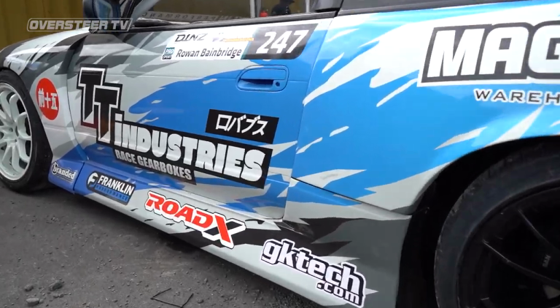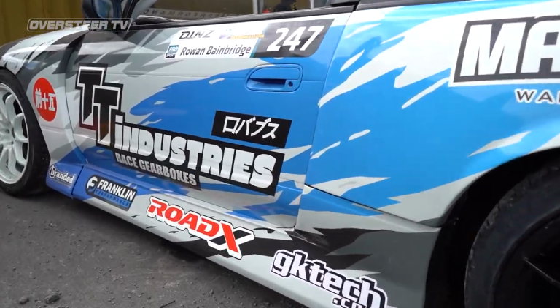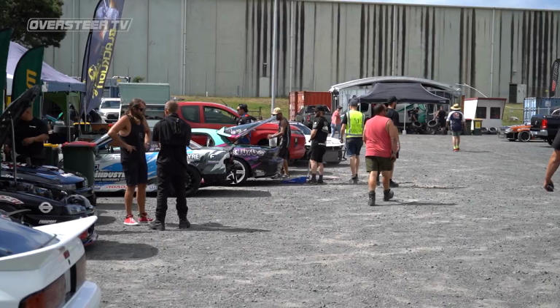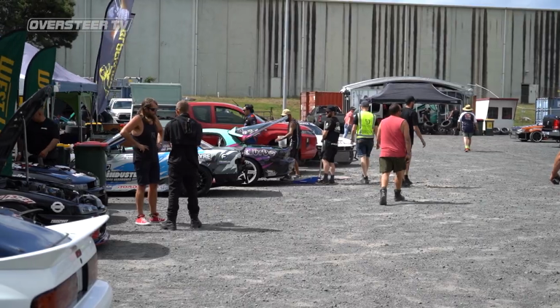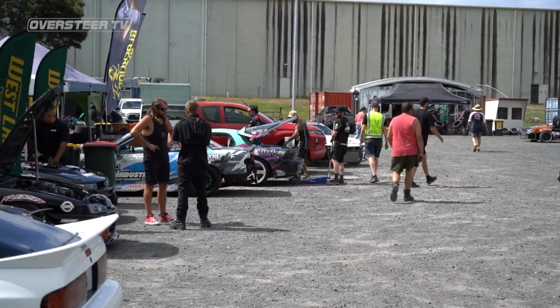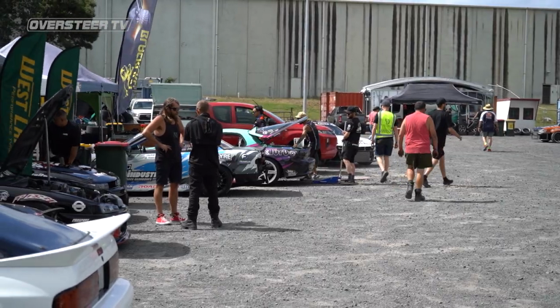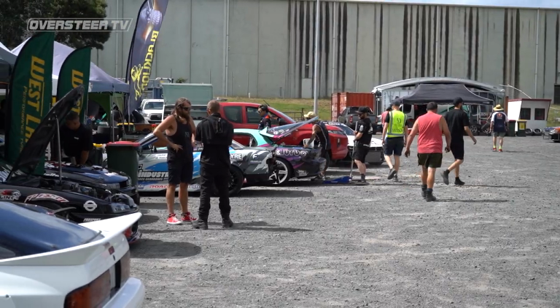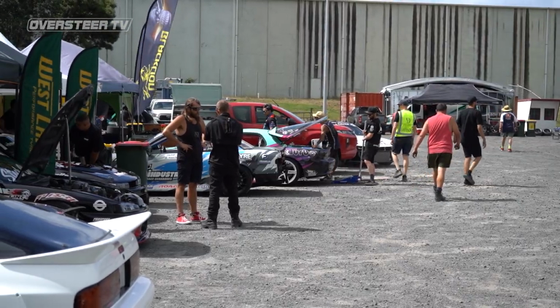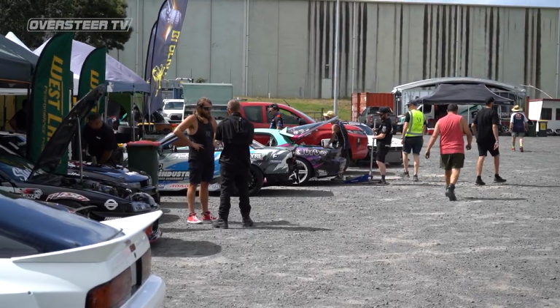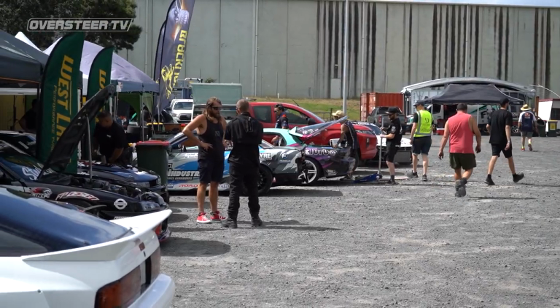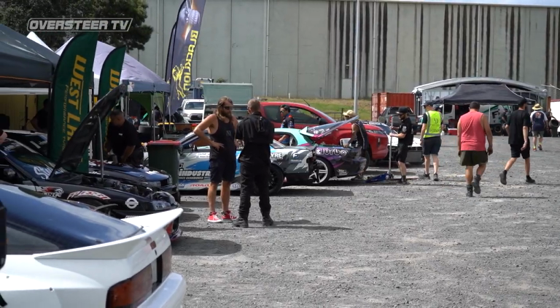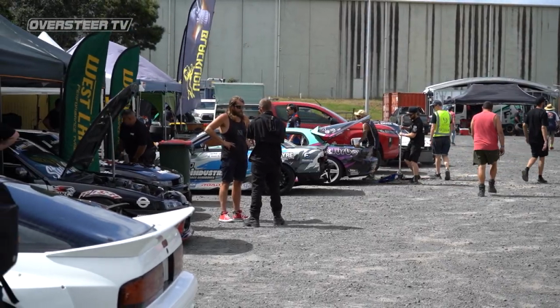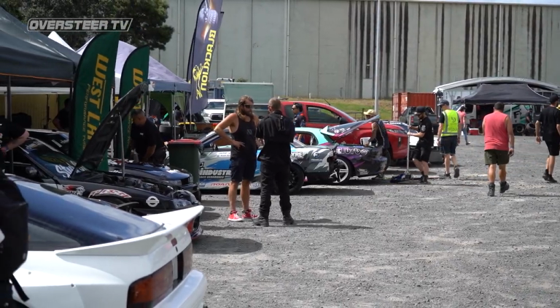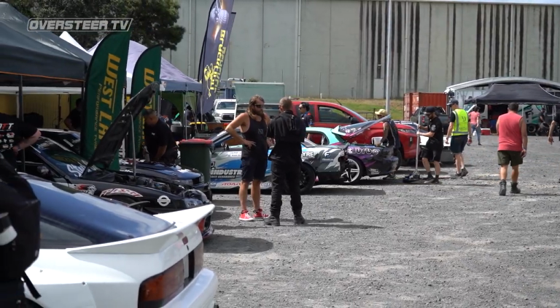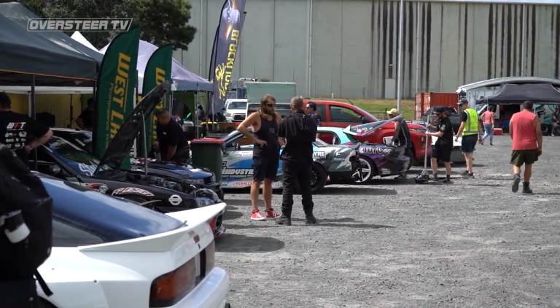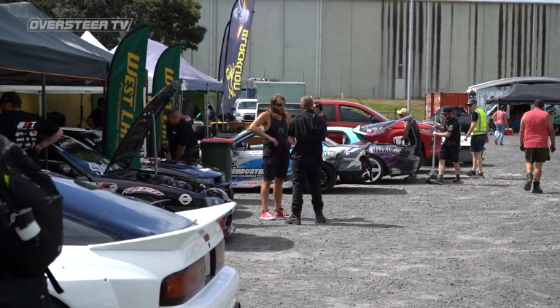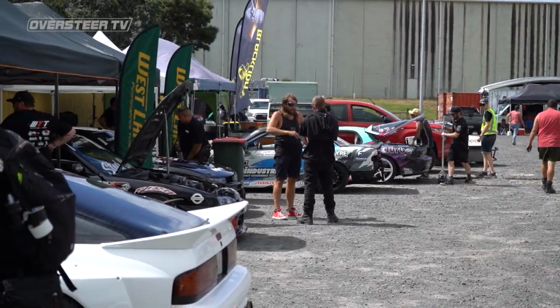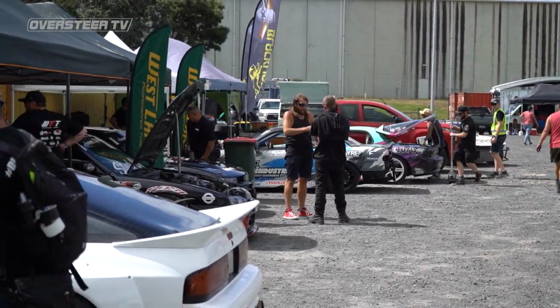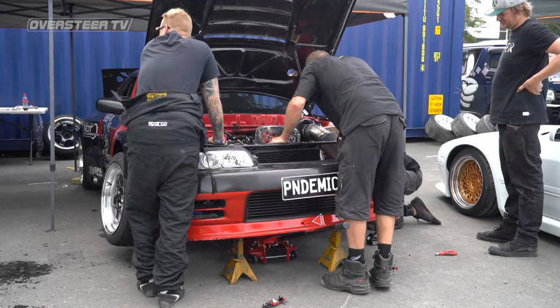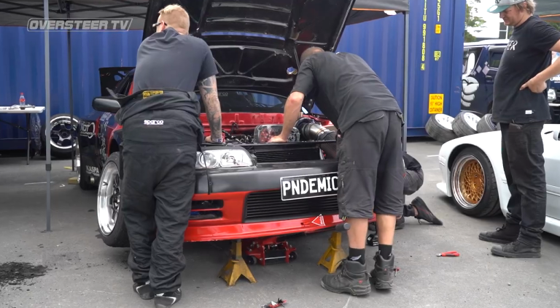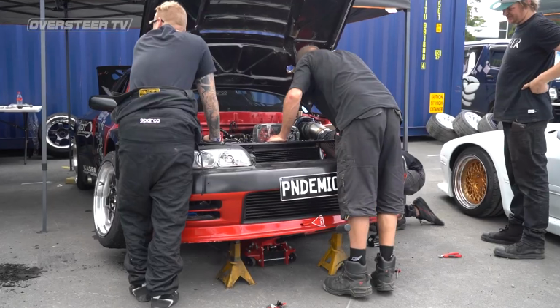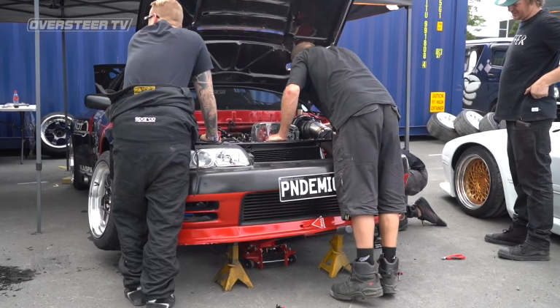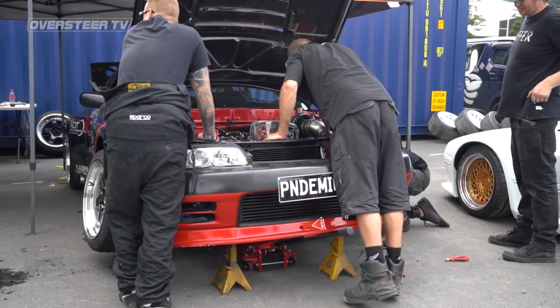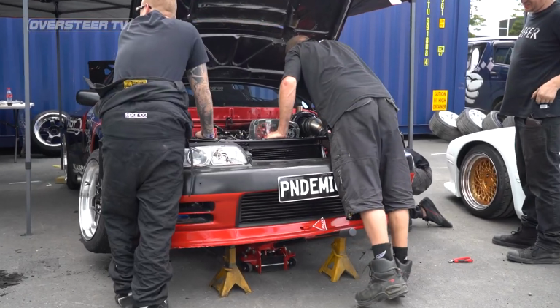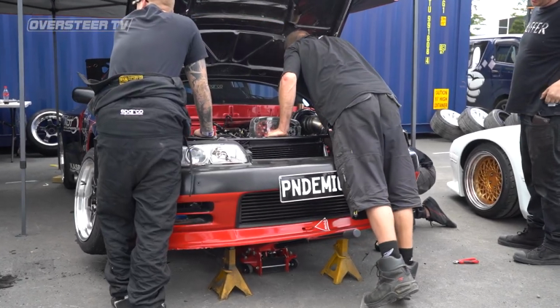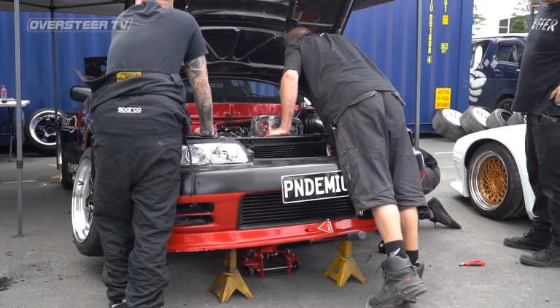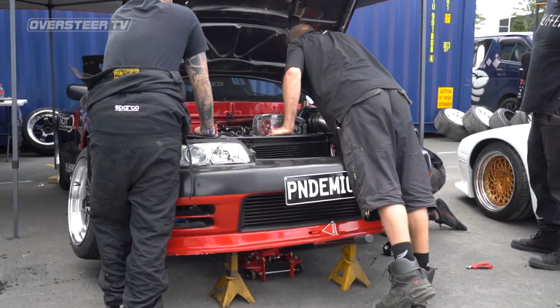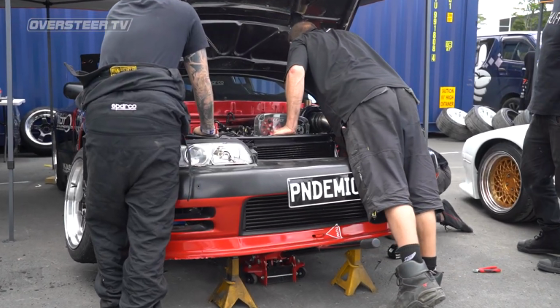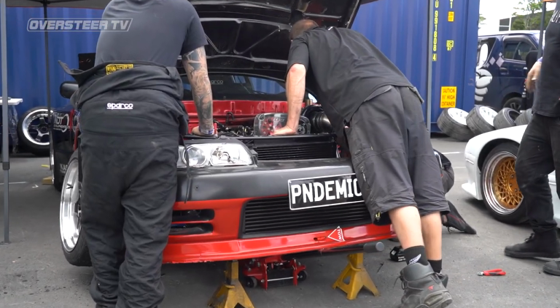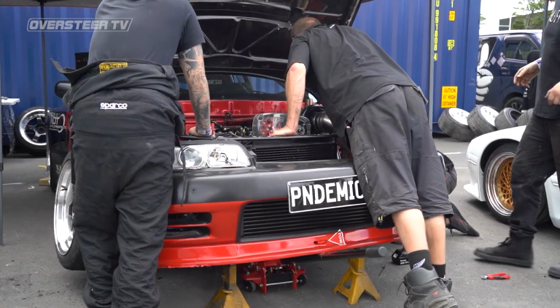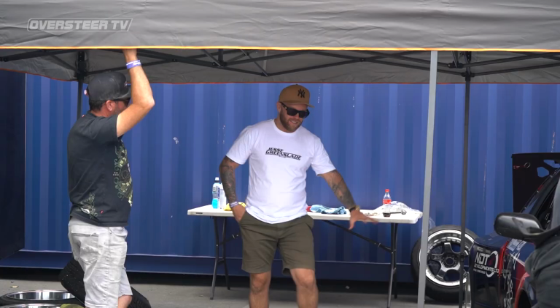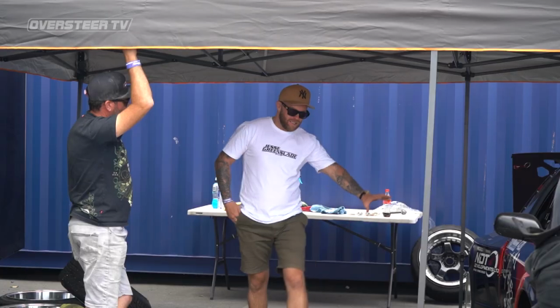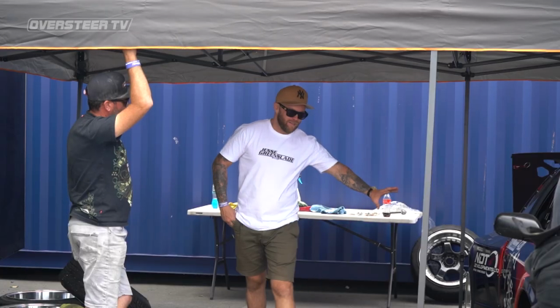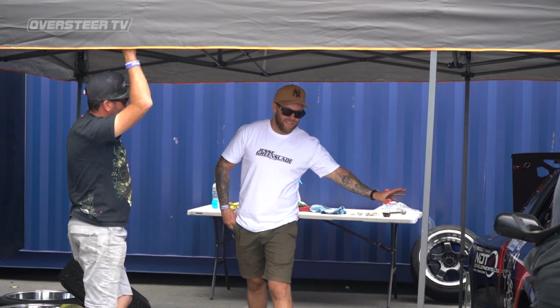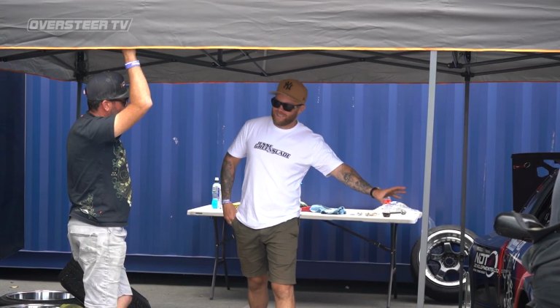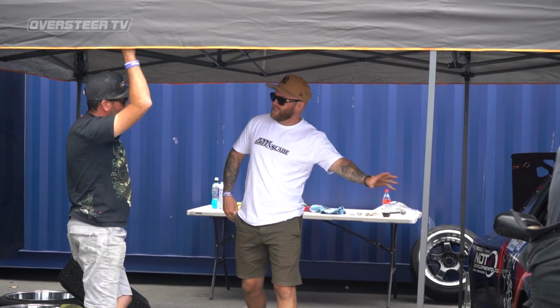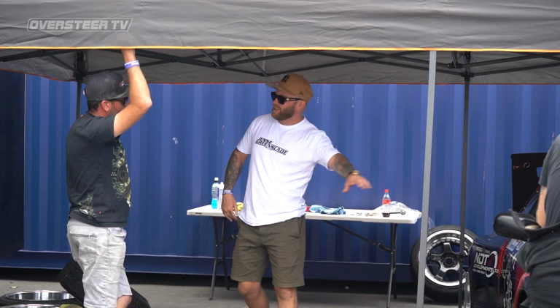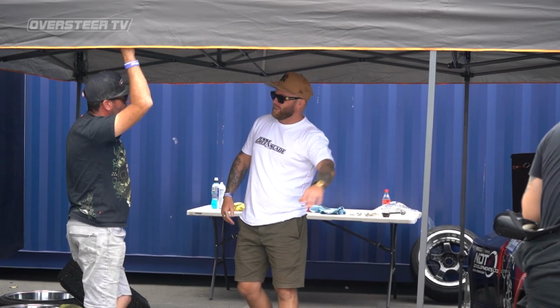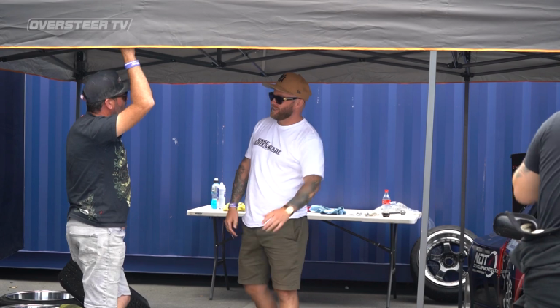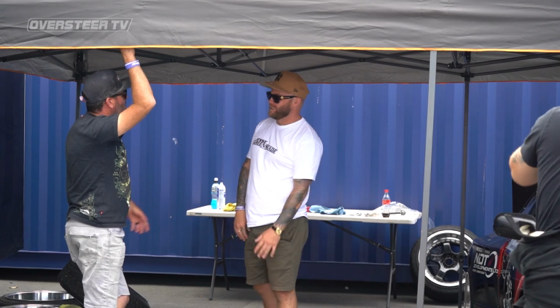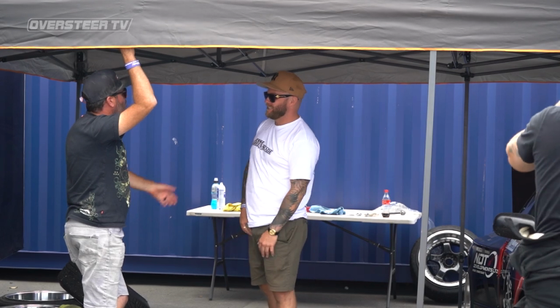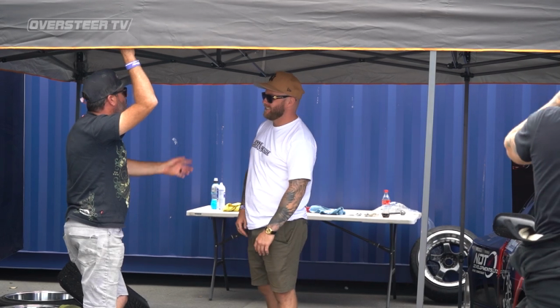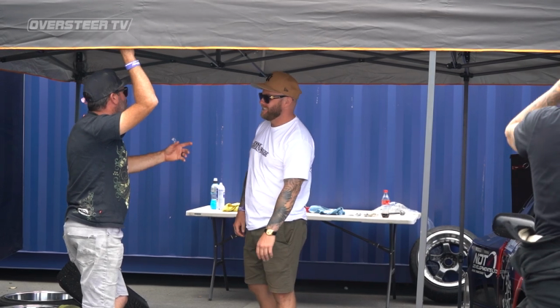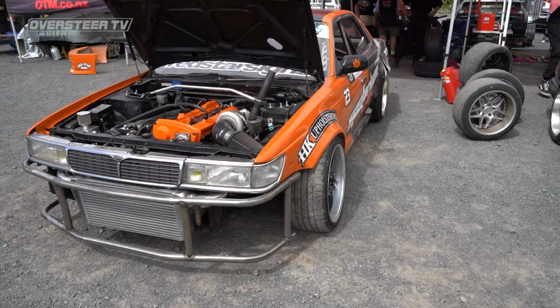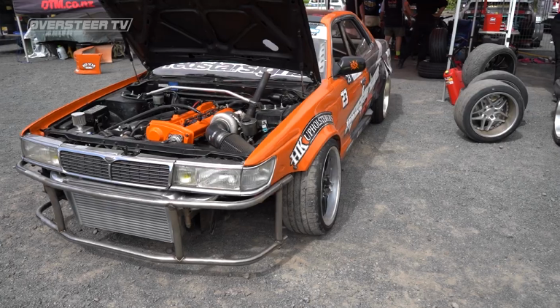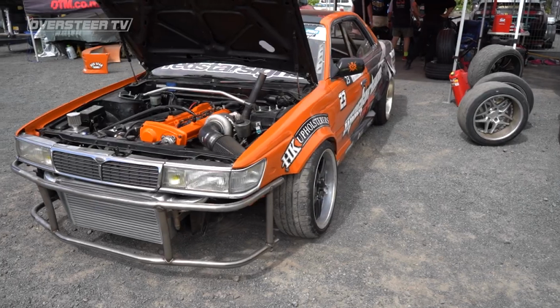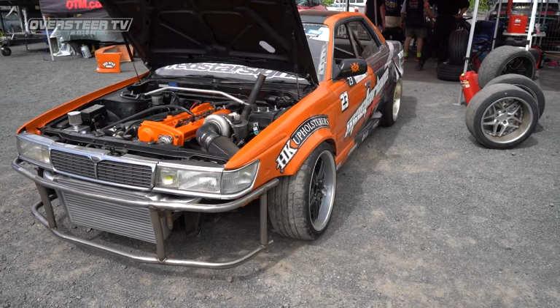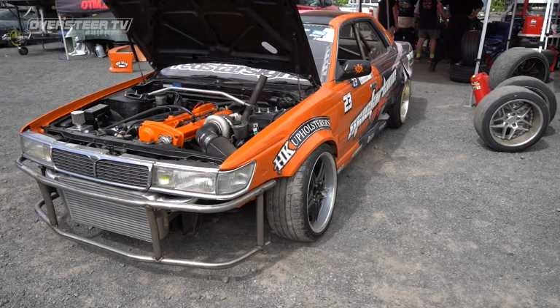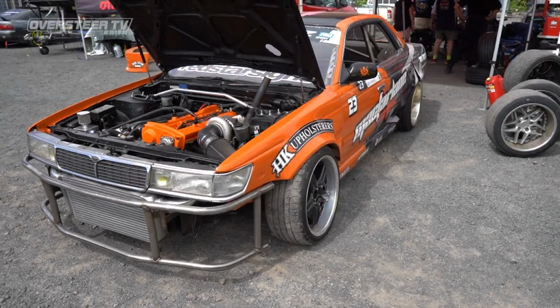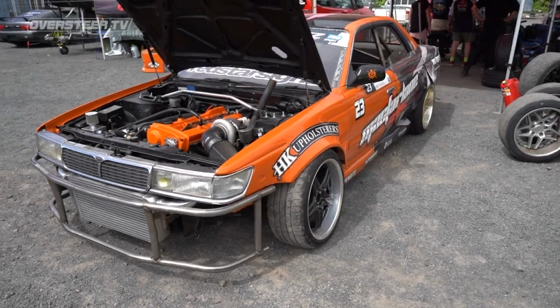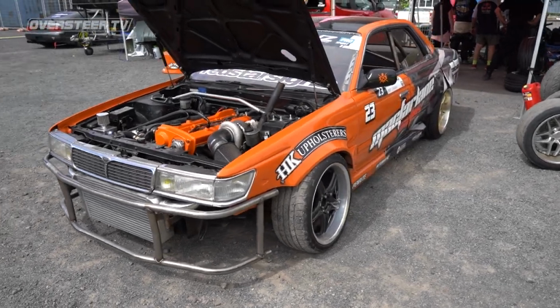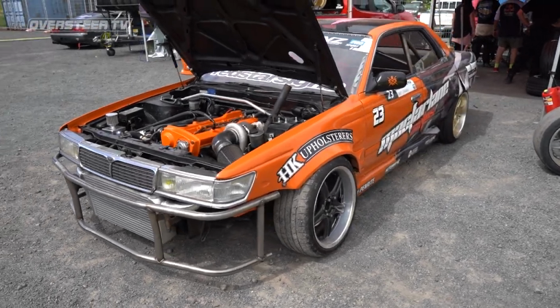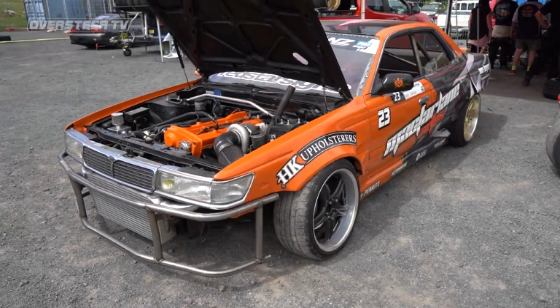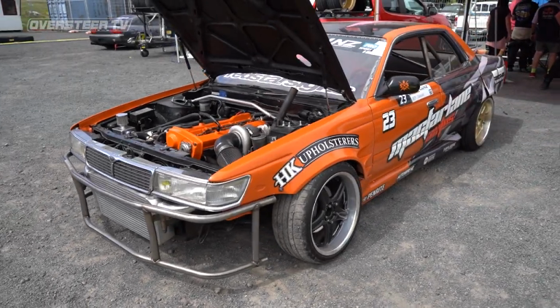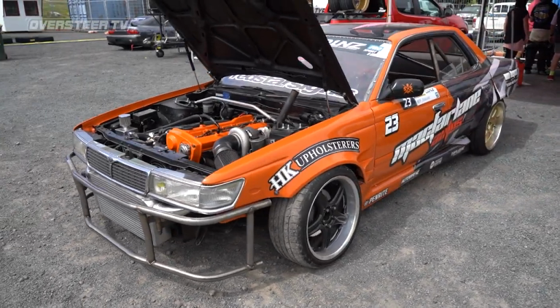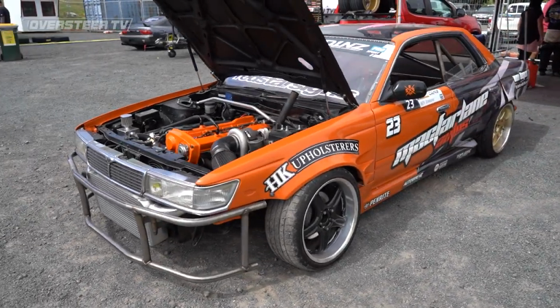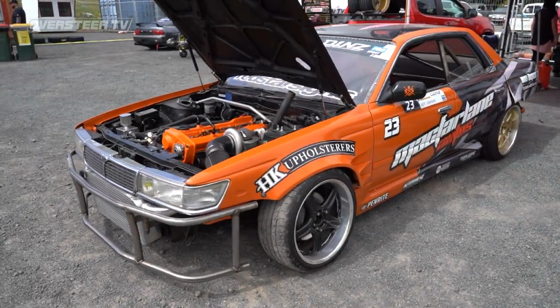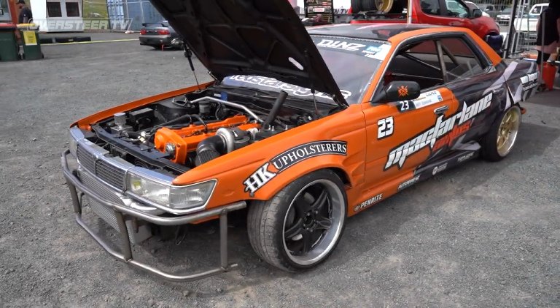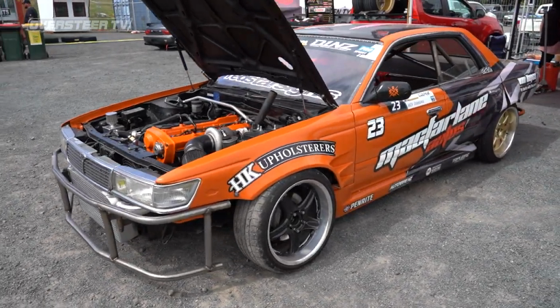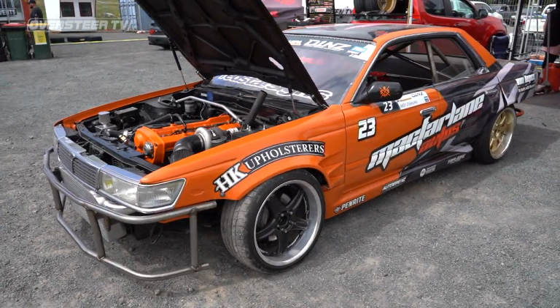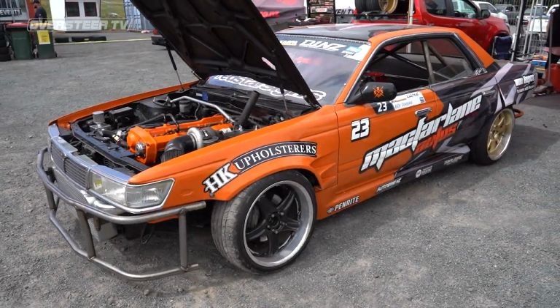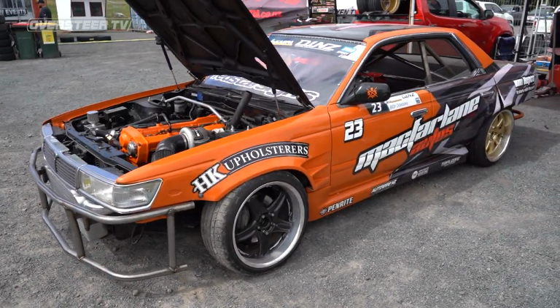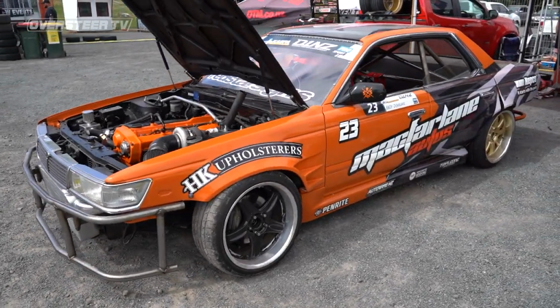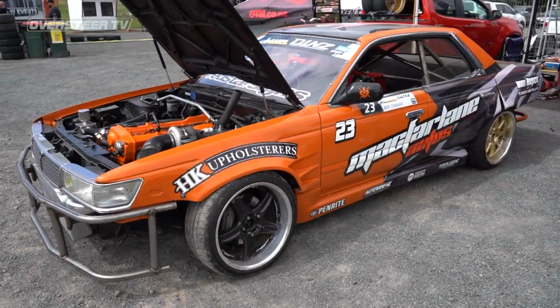The pits were alive with new liveries and teams prepping the cars for qualifying — Eddie Heyman back in action in his 2JZ-powered Supra.